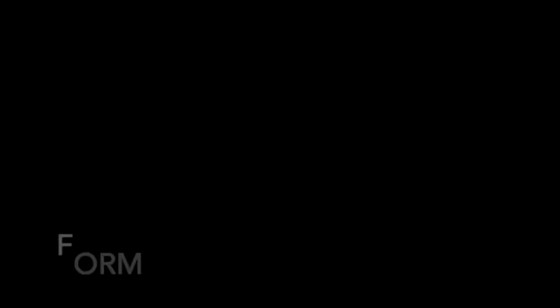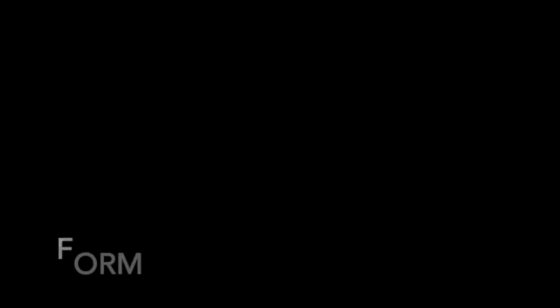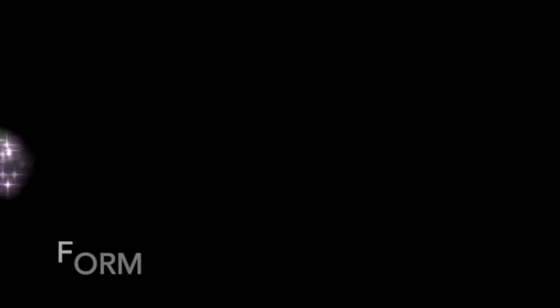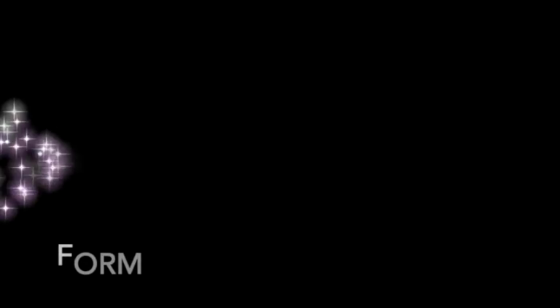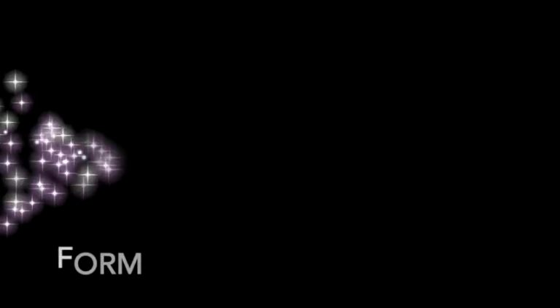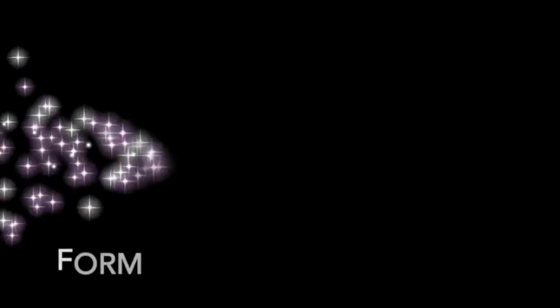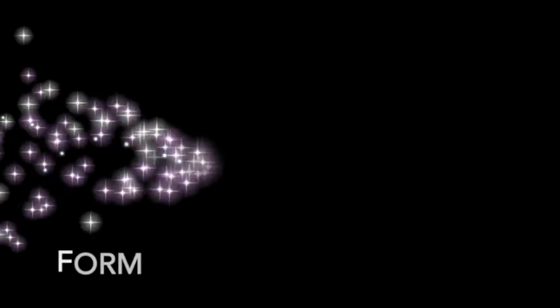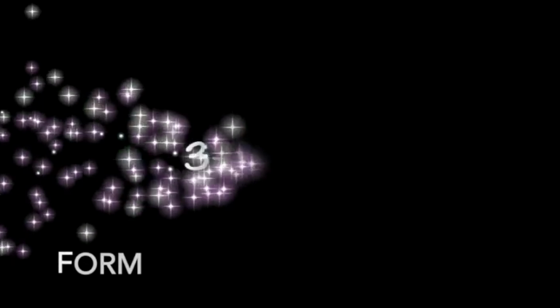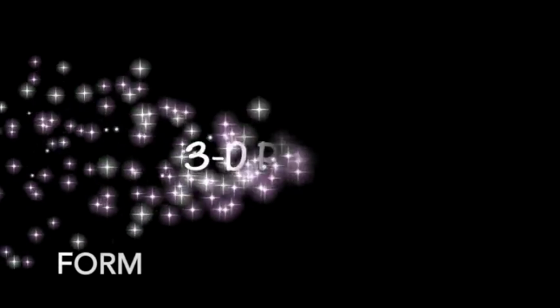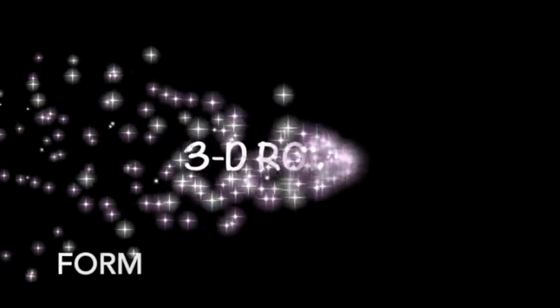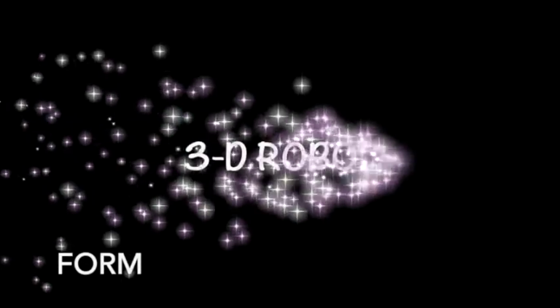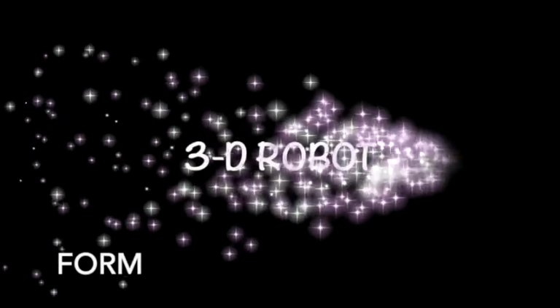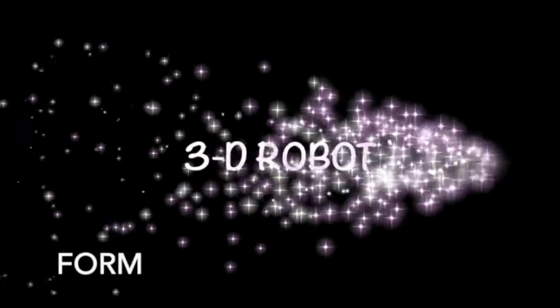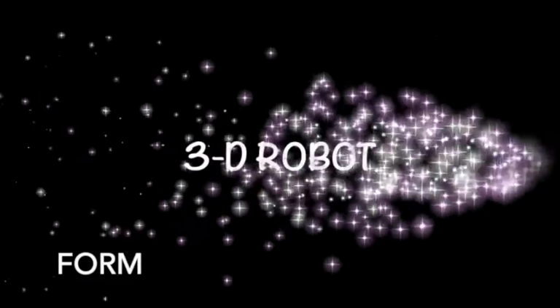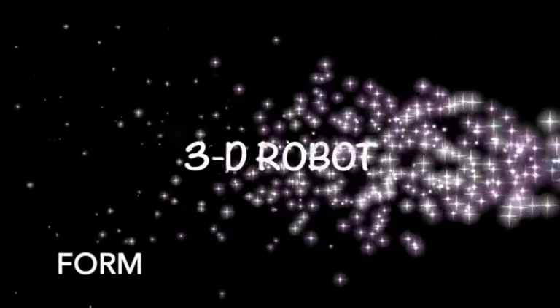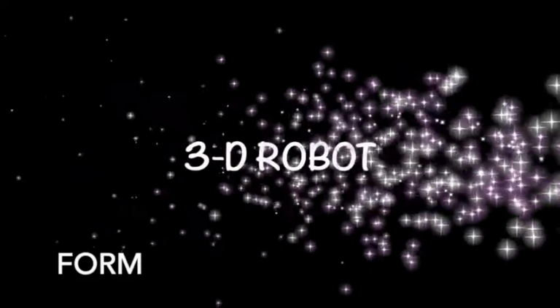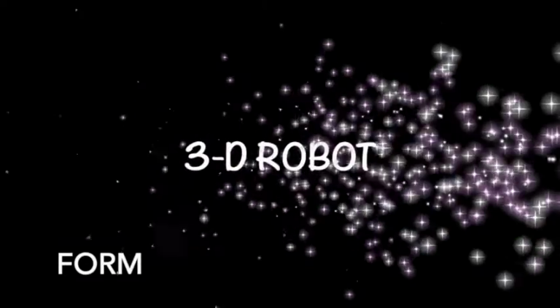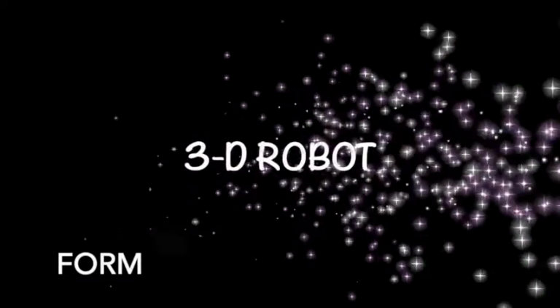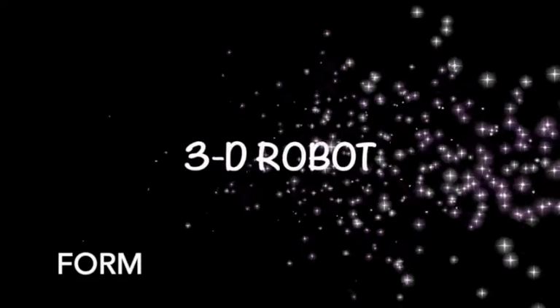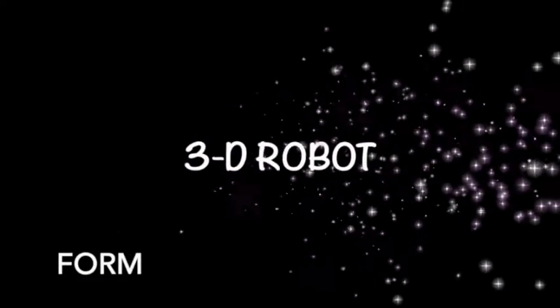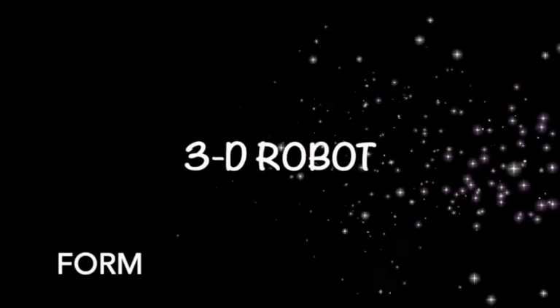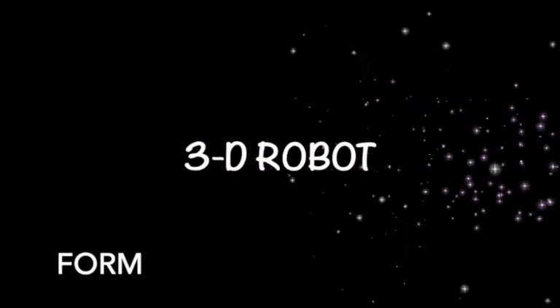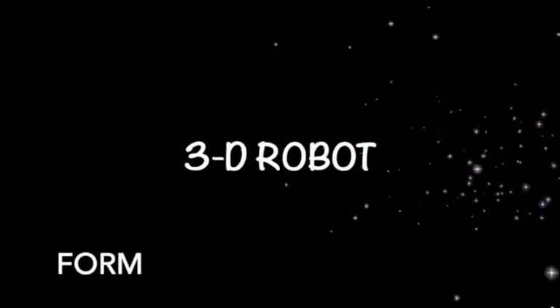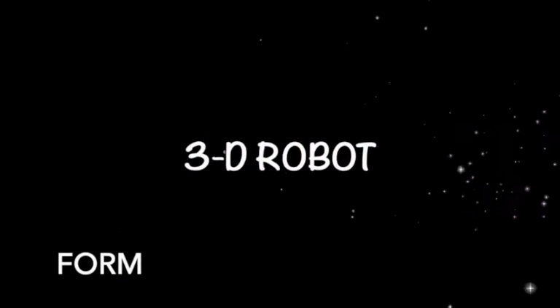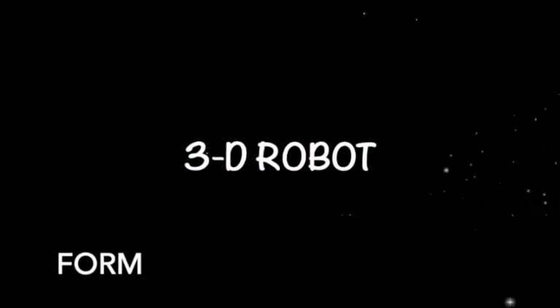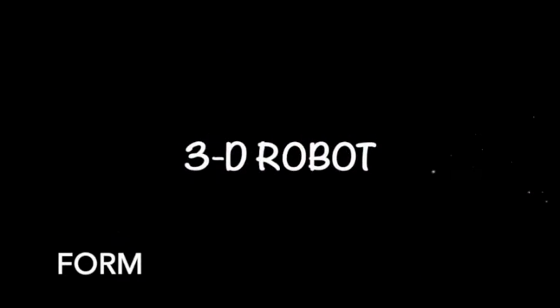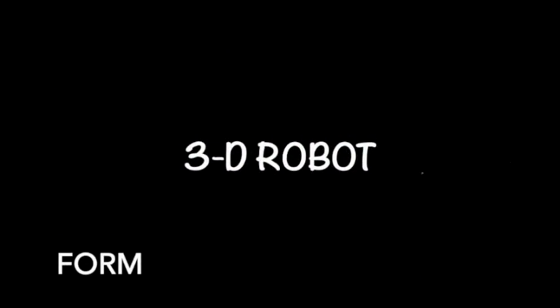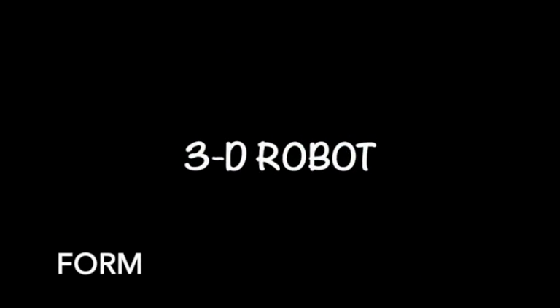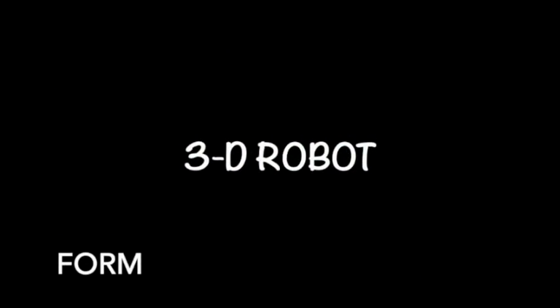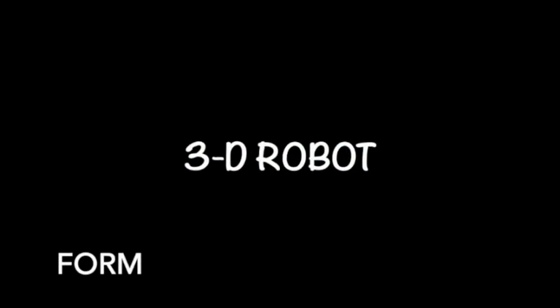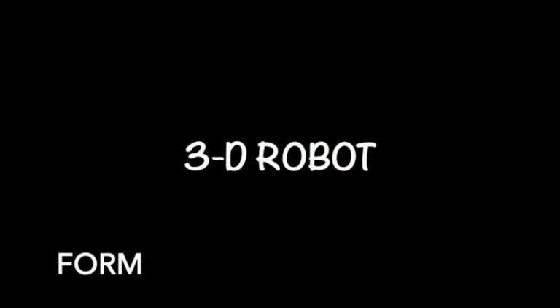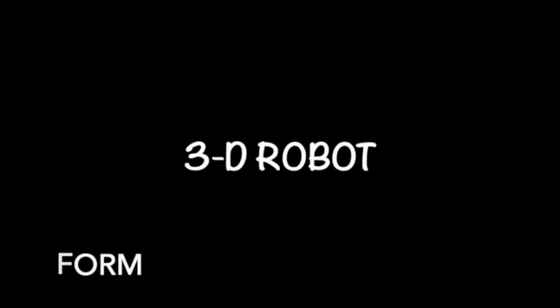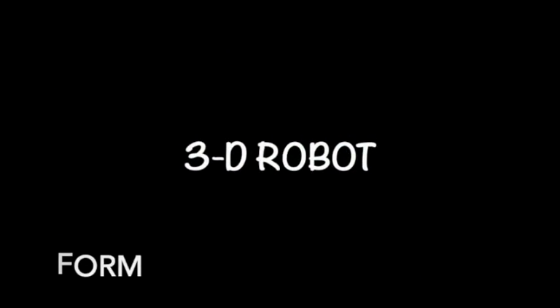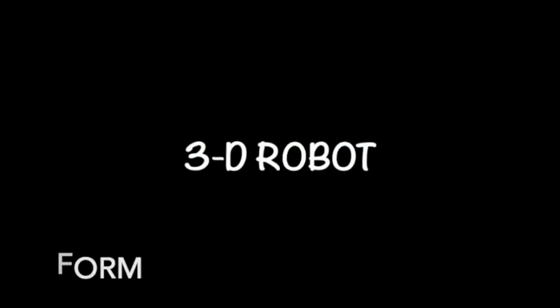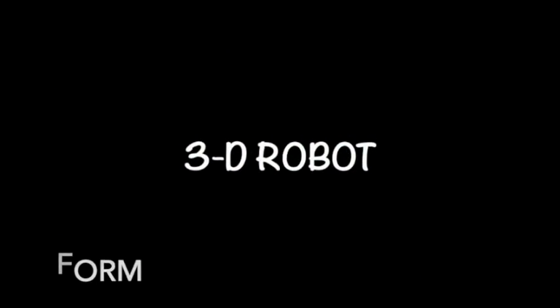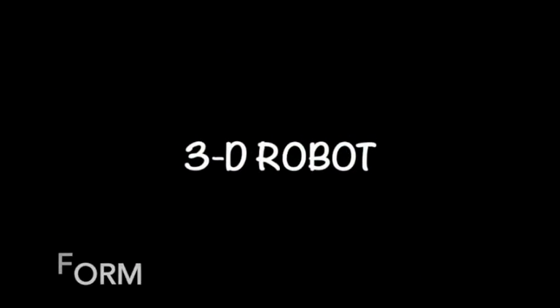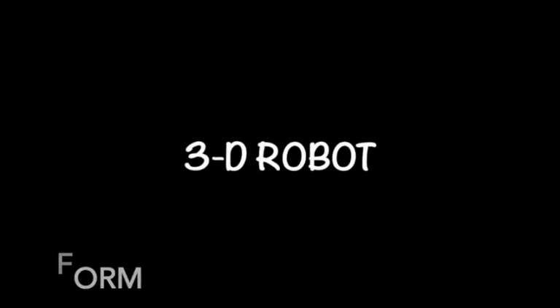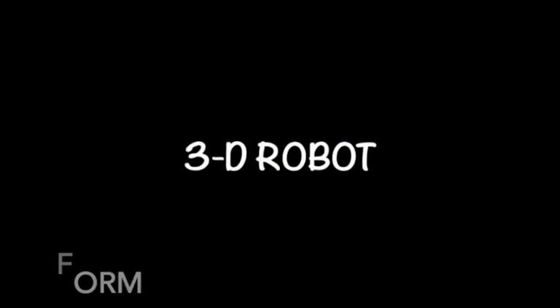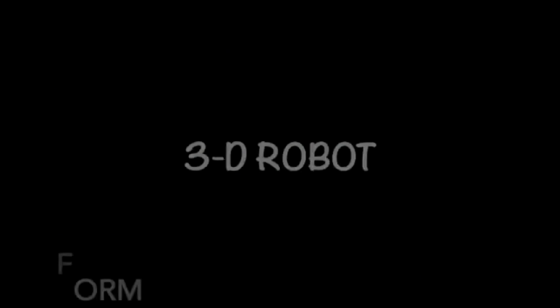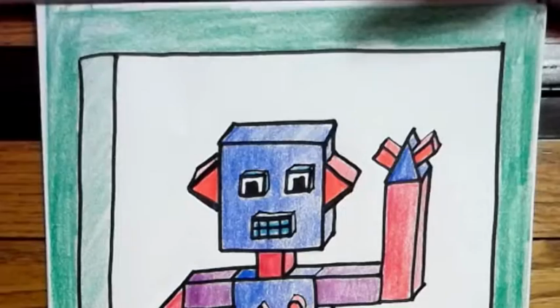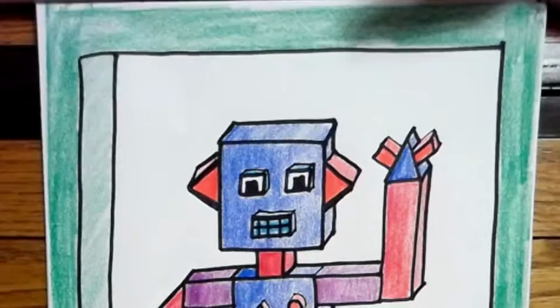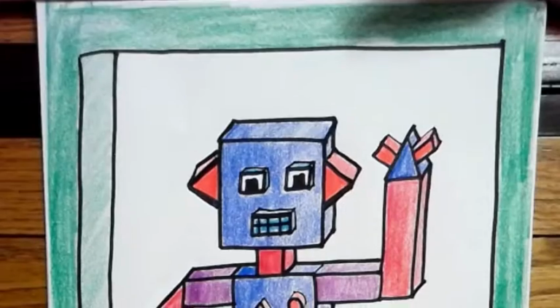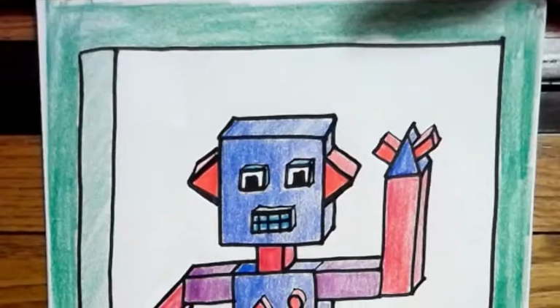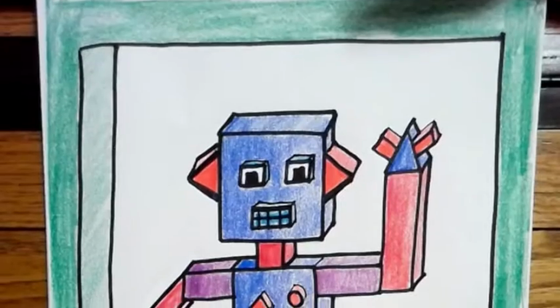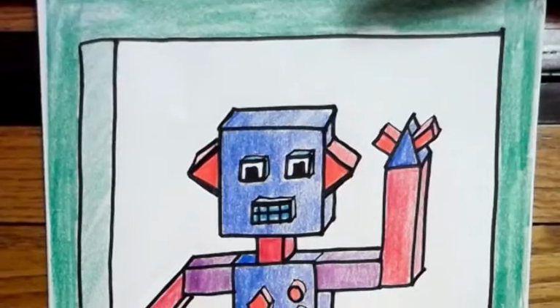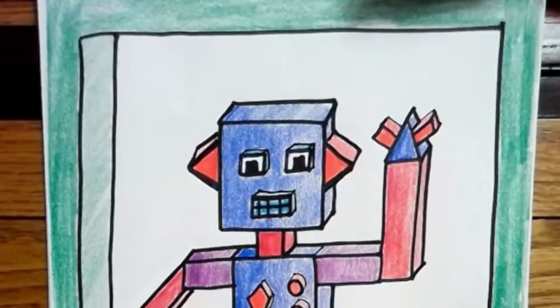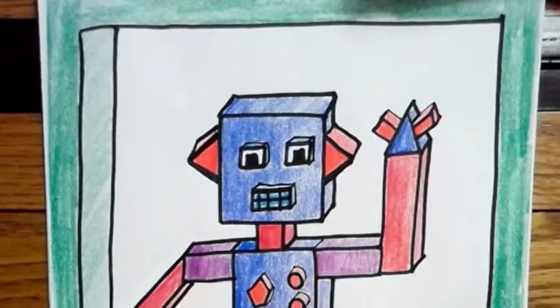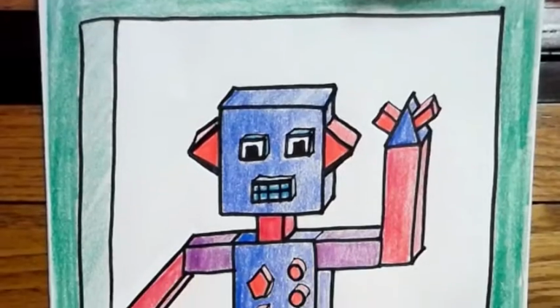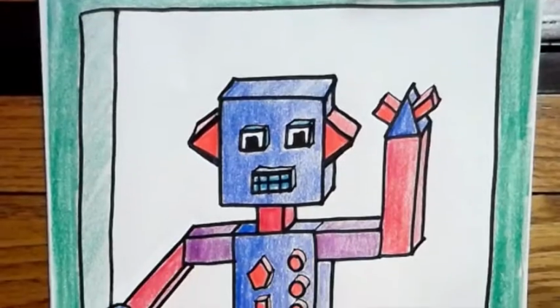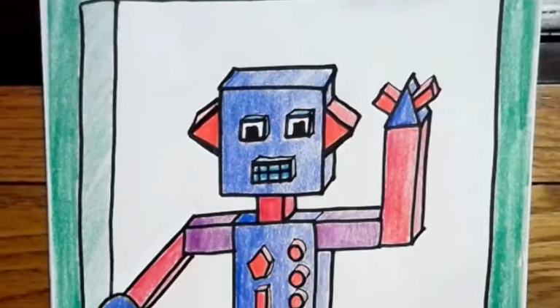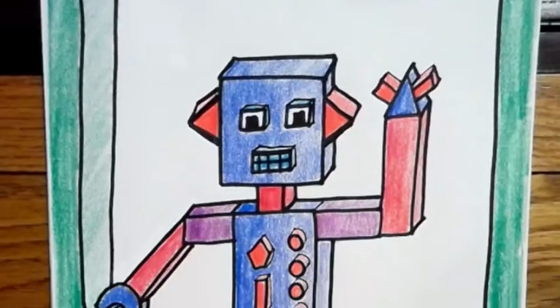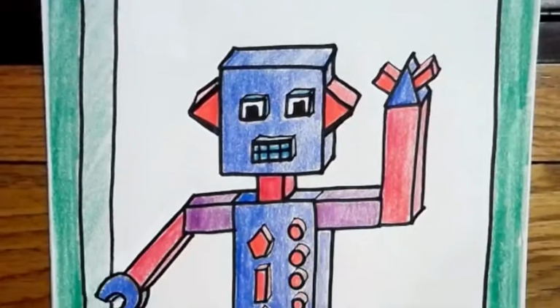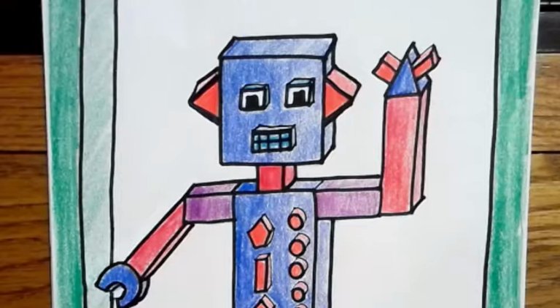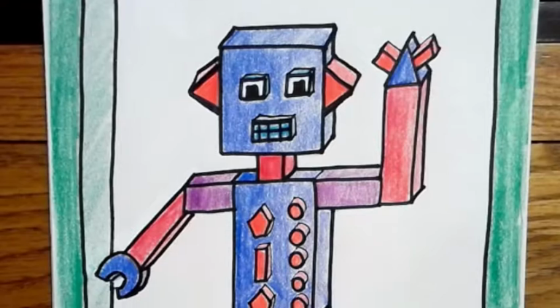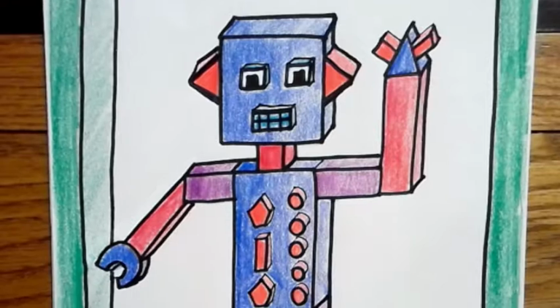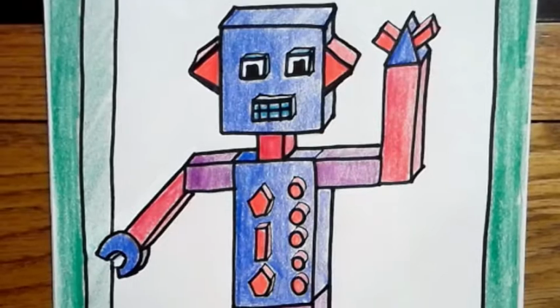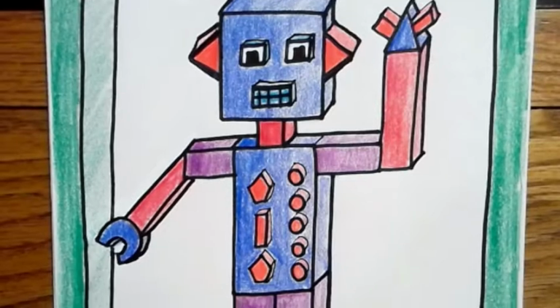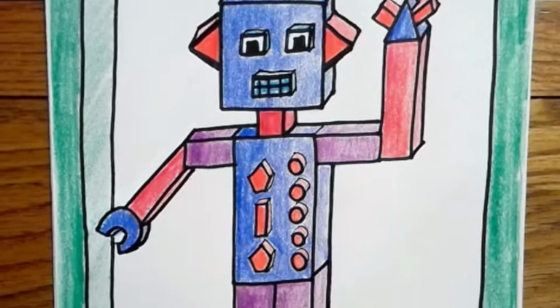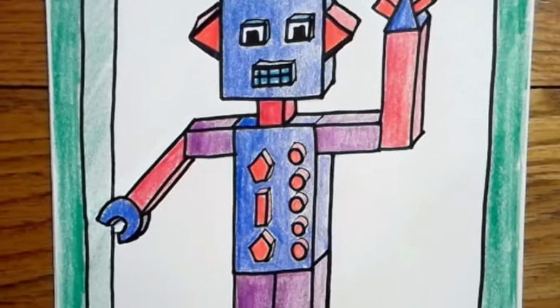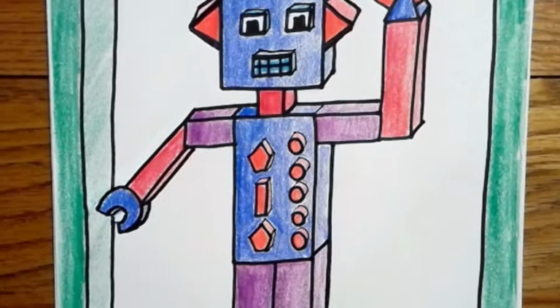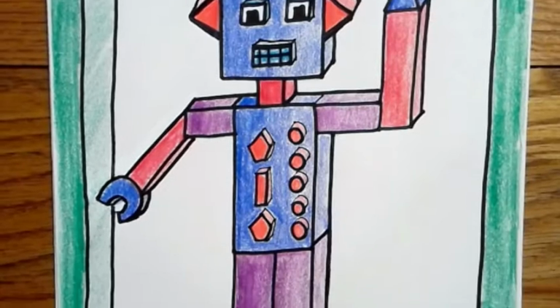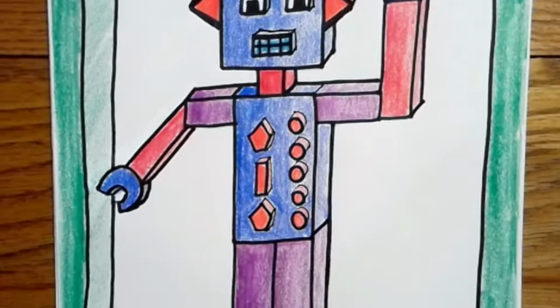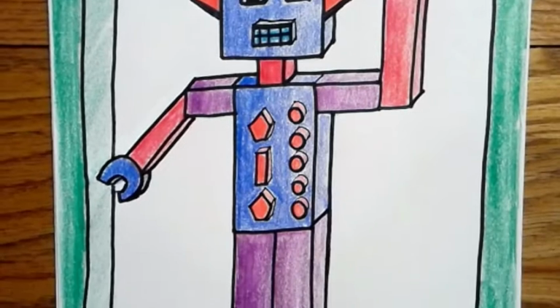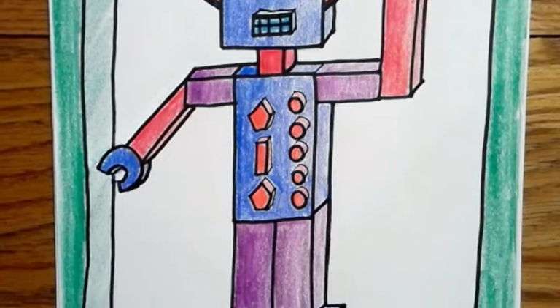Today we're gonna make a 3D form robot. Here's what our project will look like when we're done.